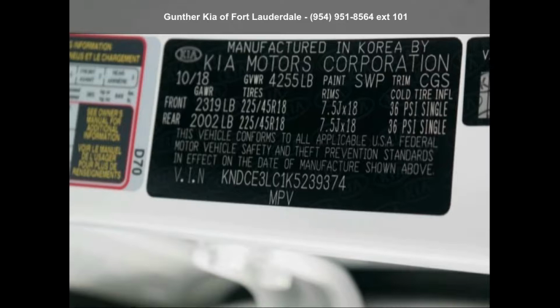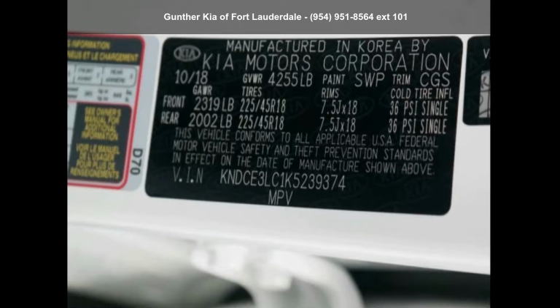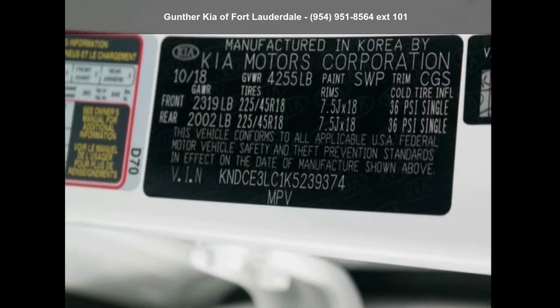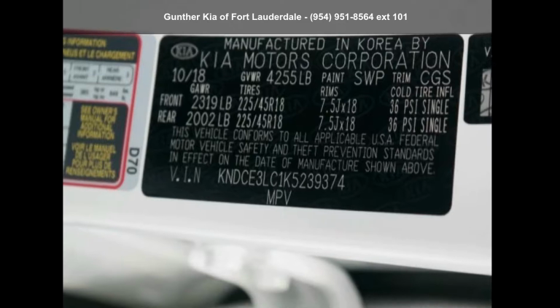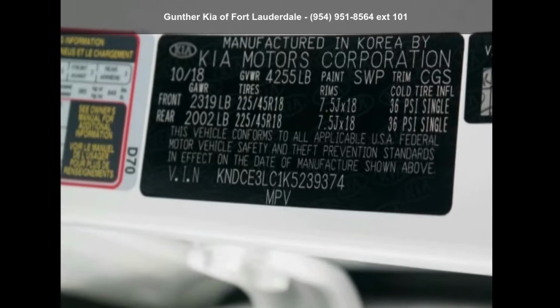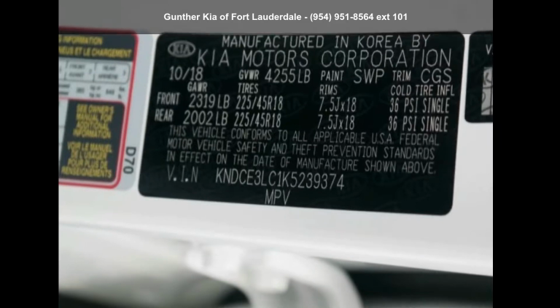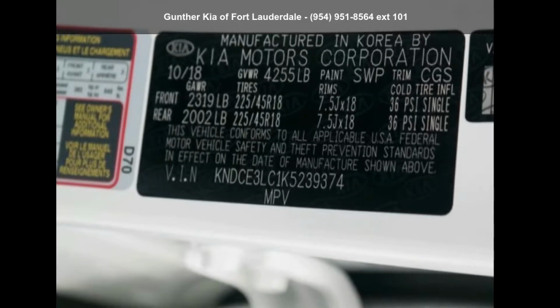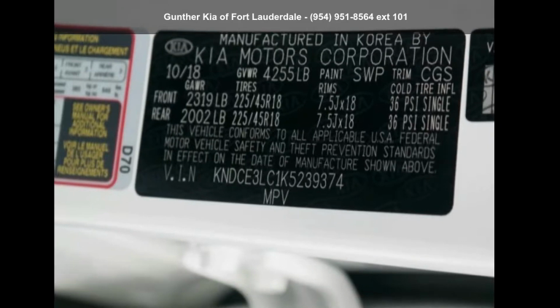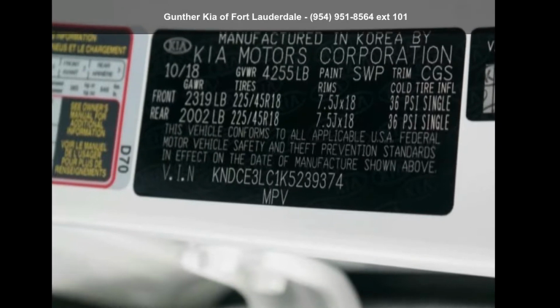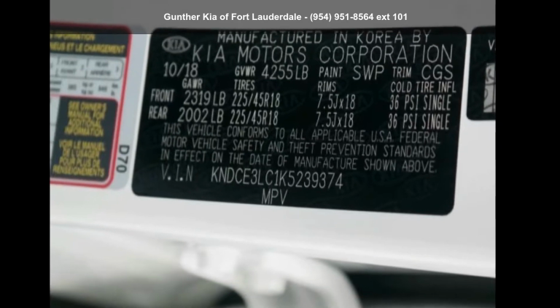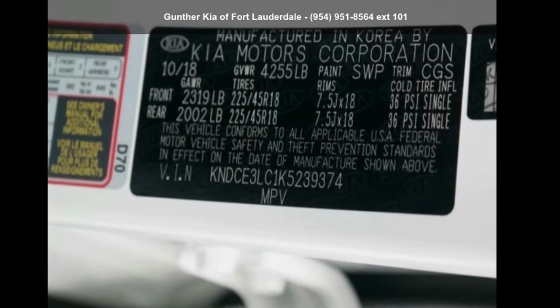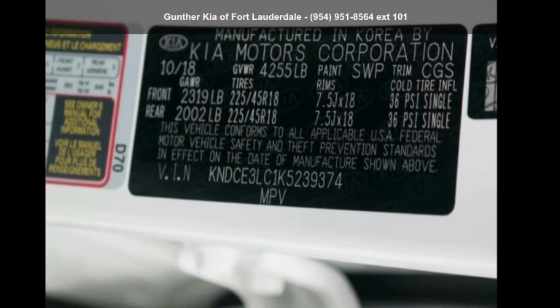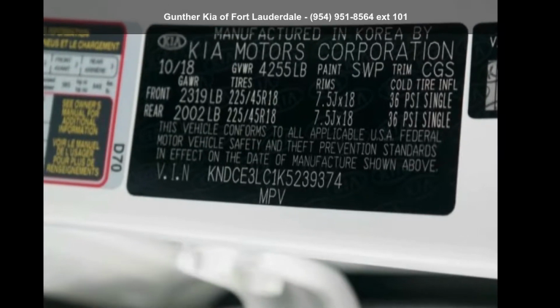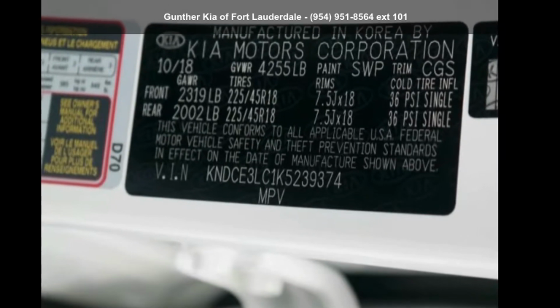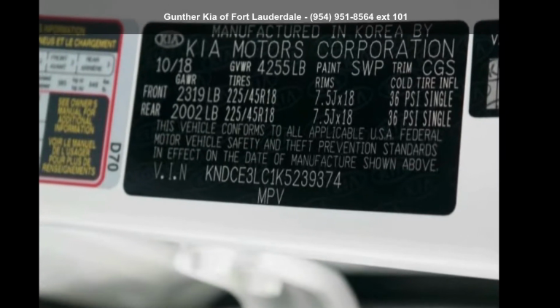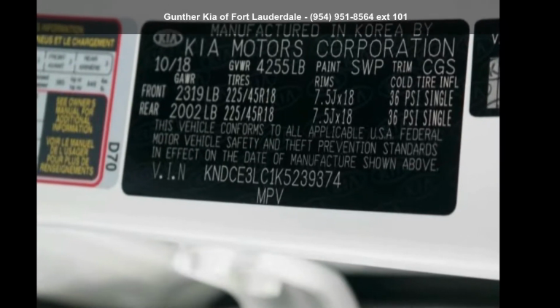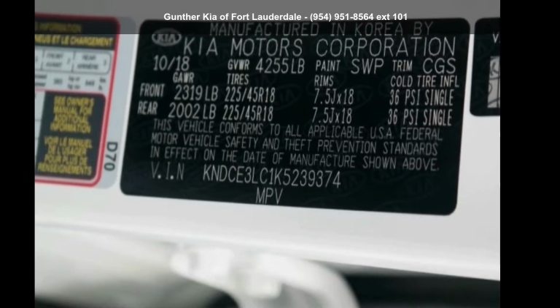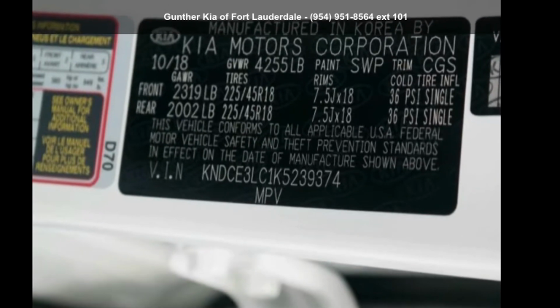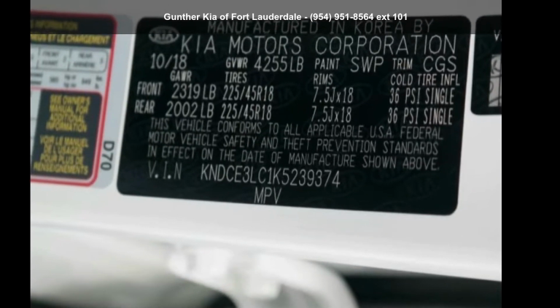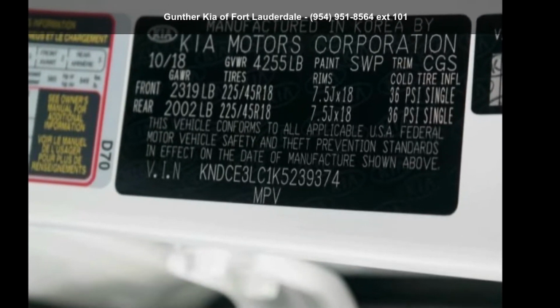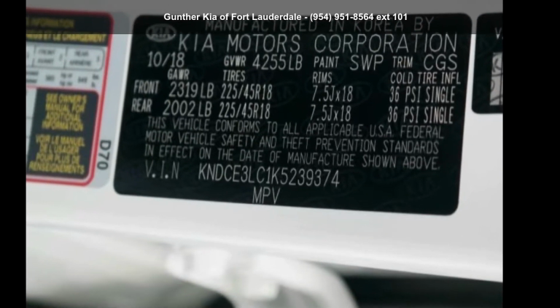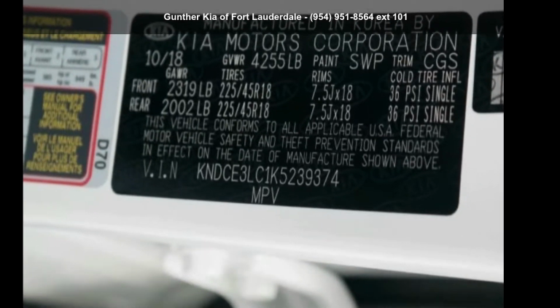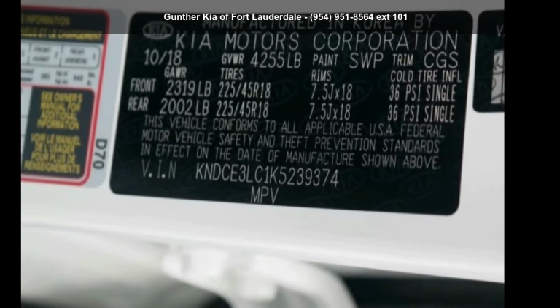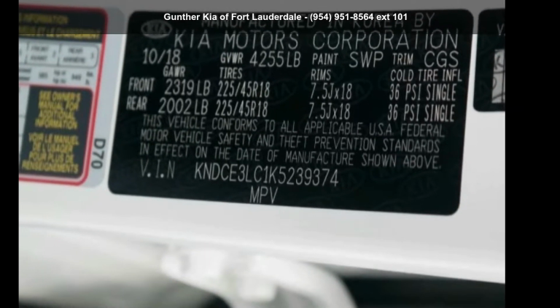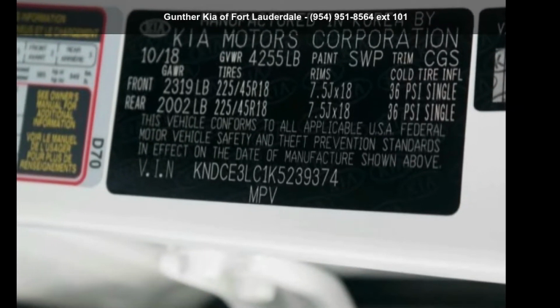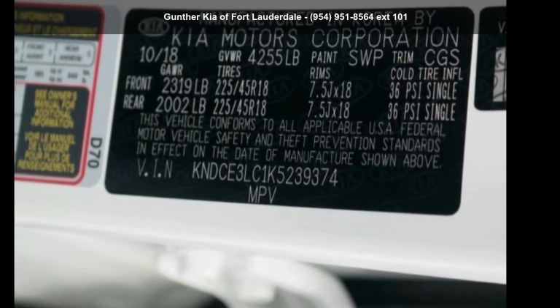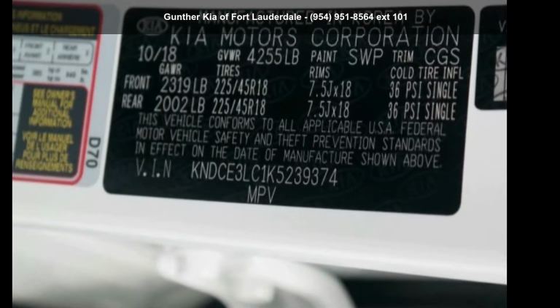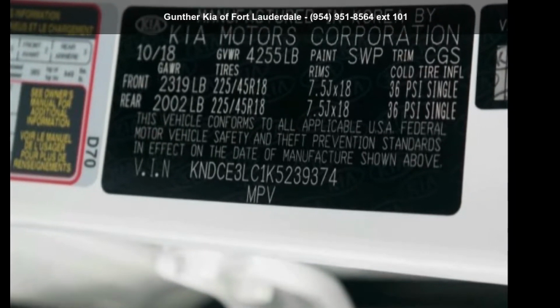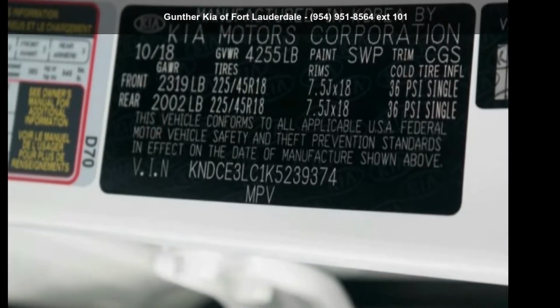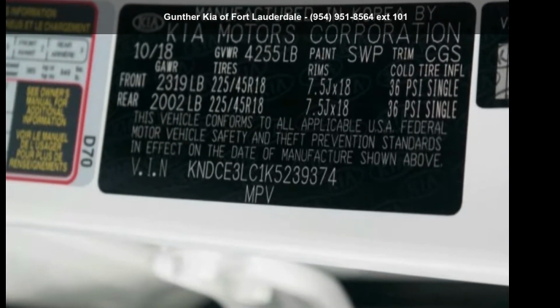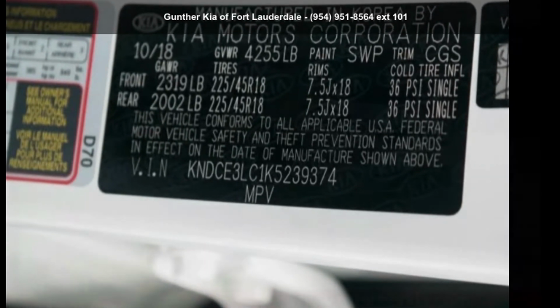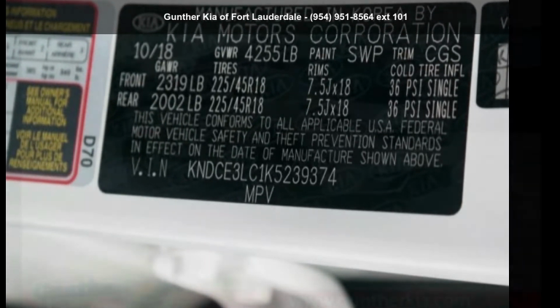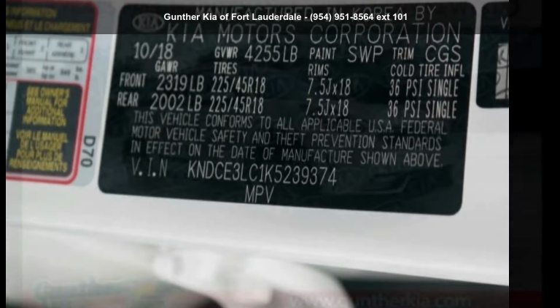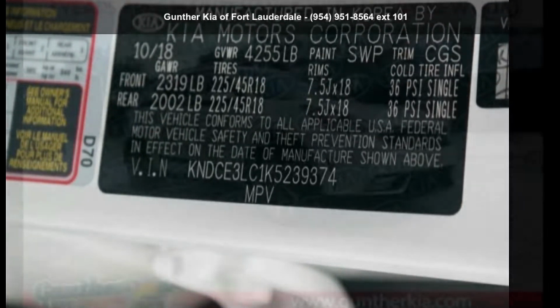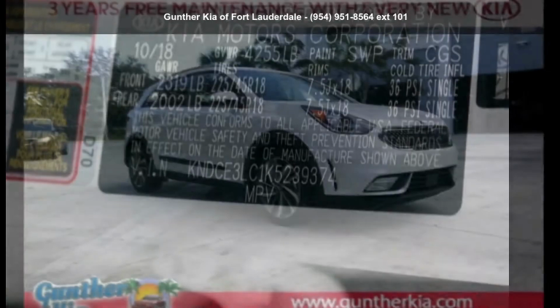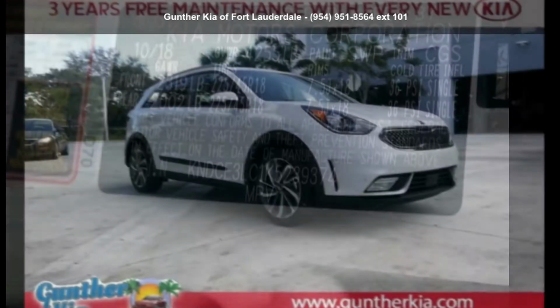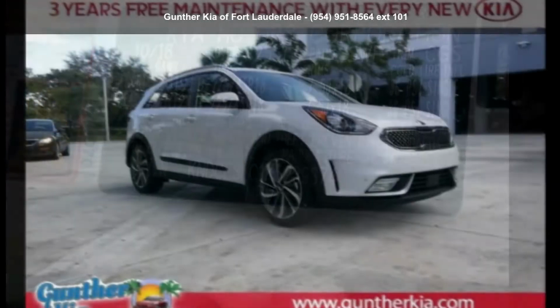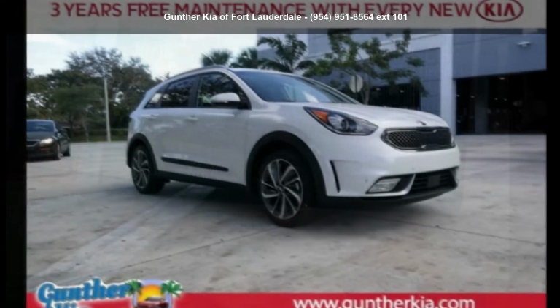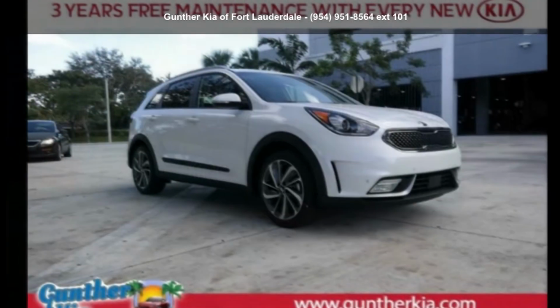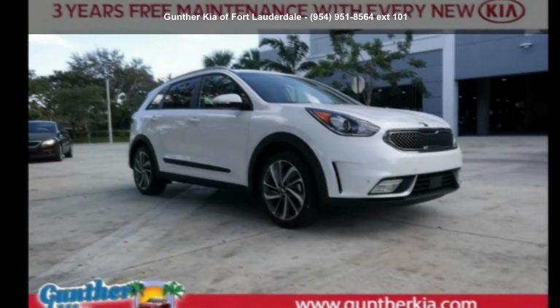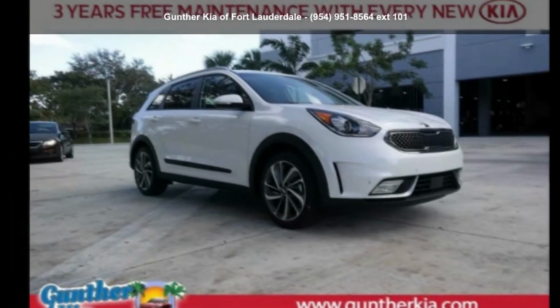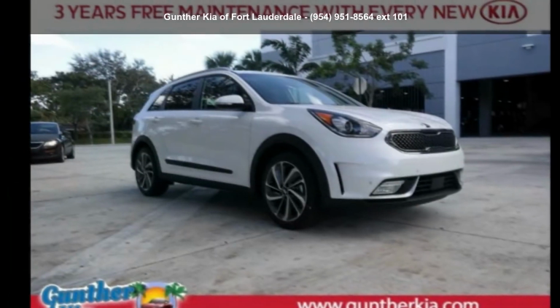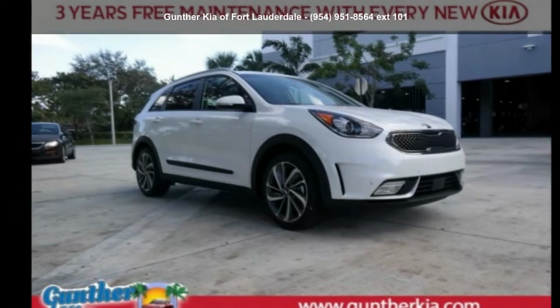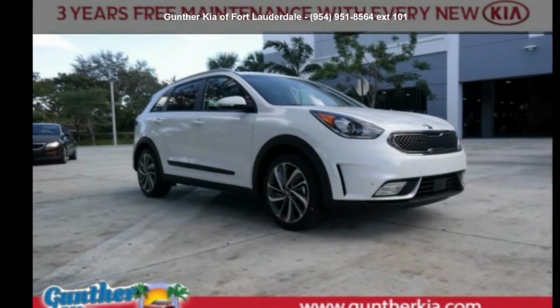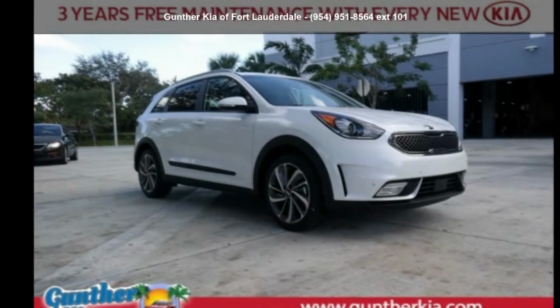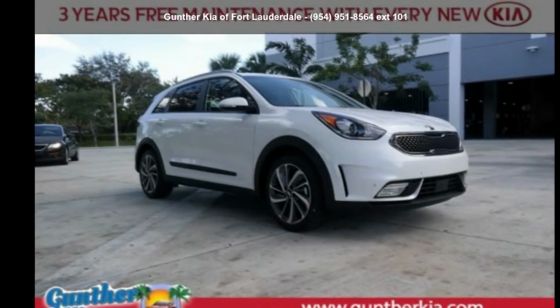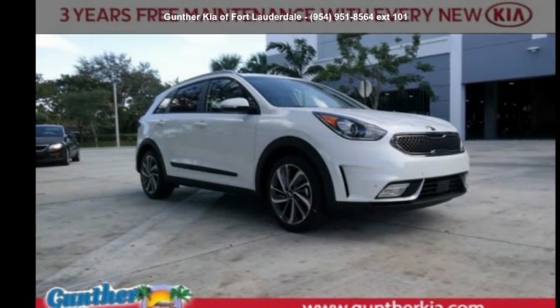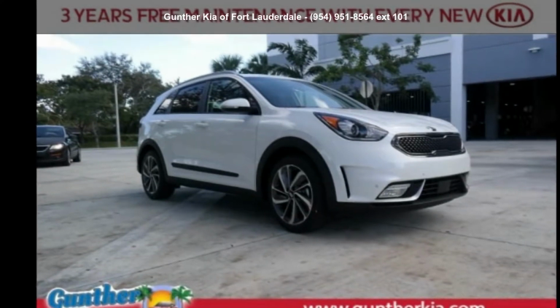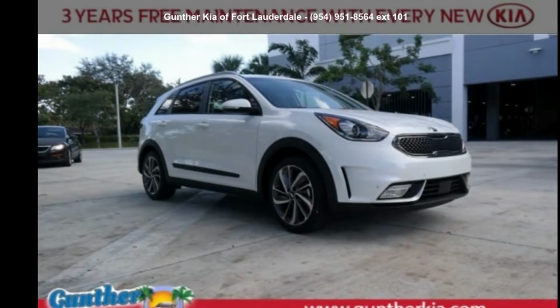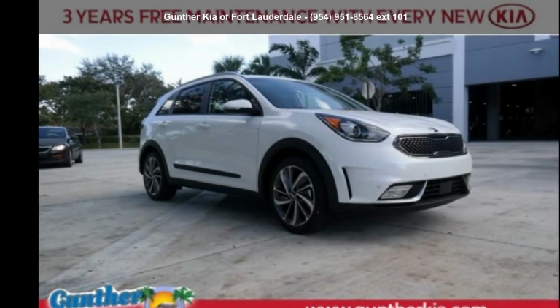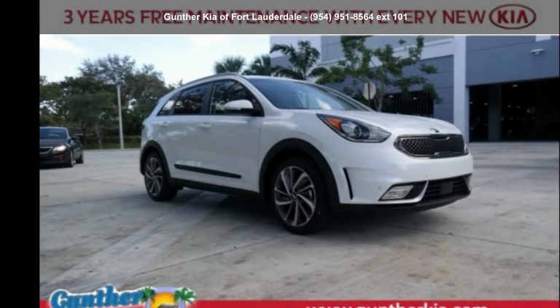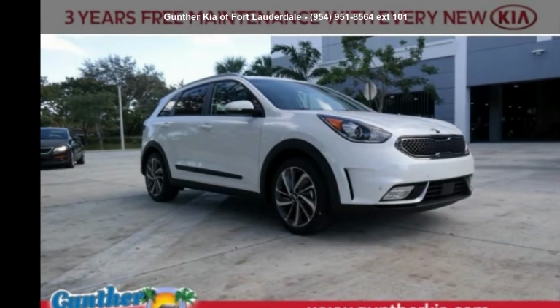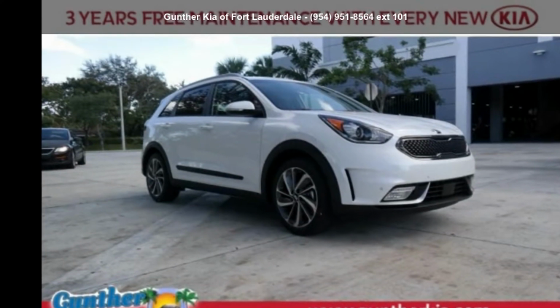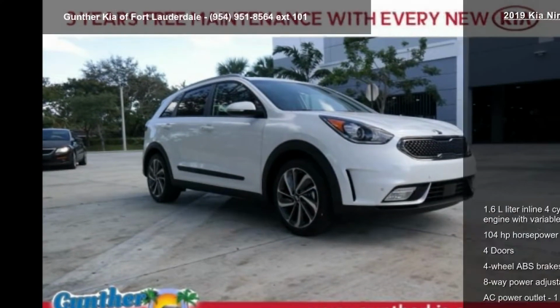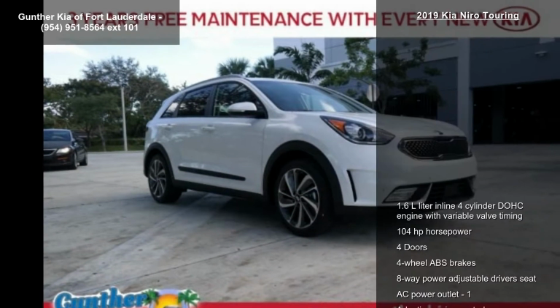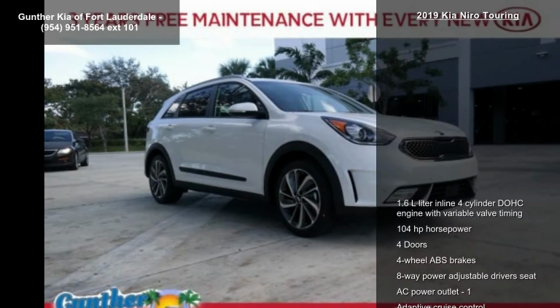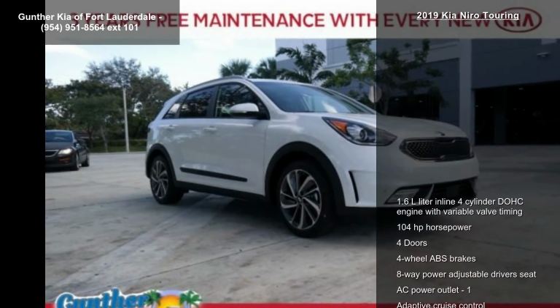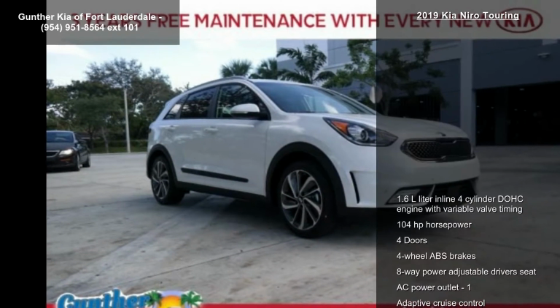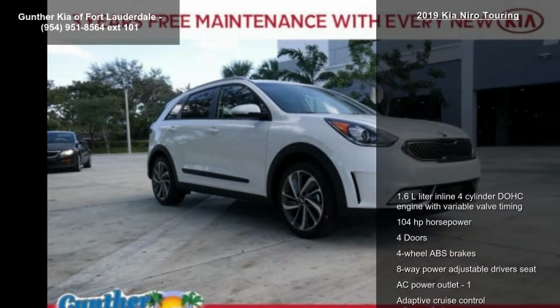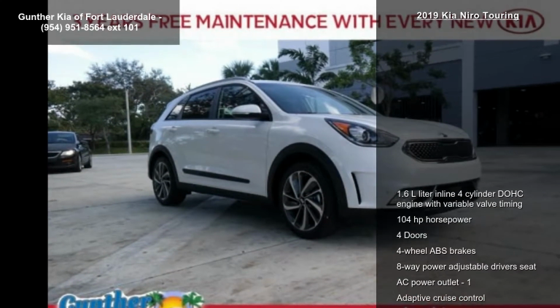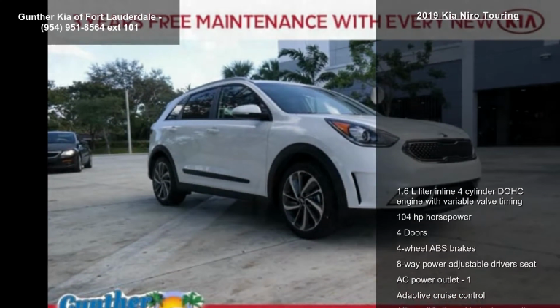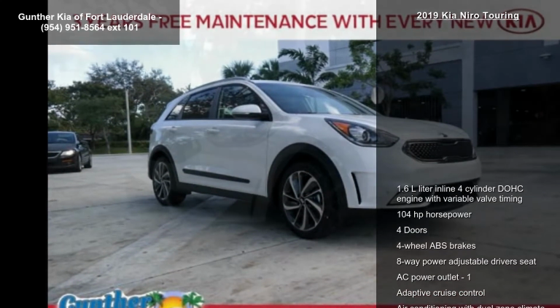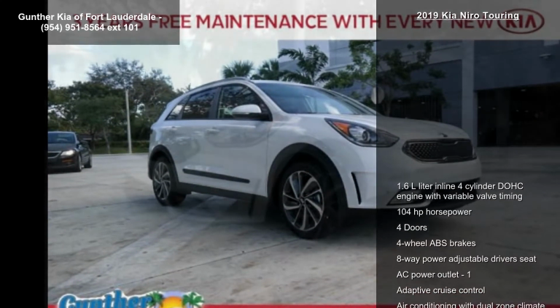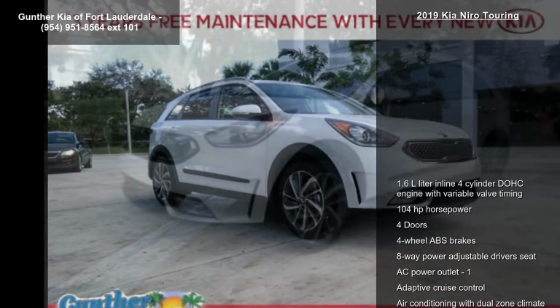Imagine yourself in this Kia 2019 Euro Touring. If you are looking for a first-rate auto, this one could be yours today.